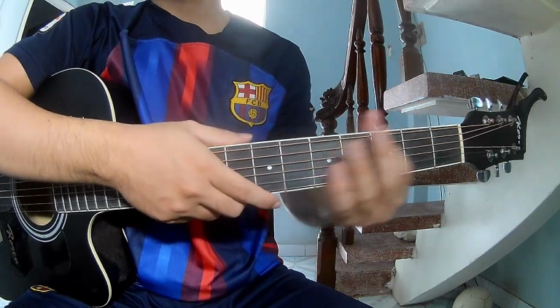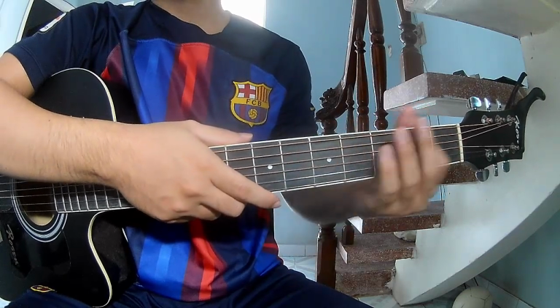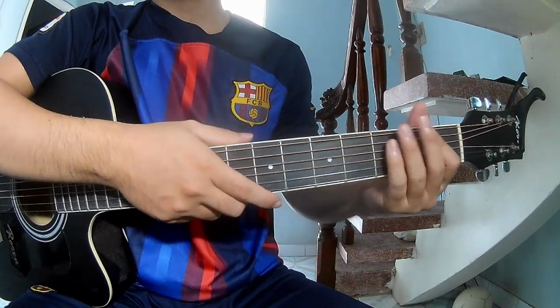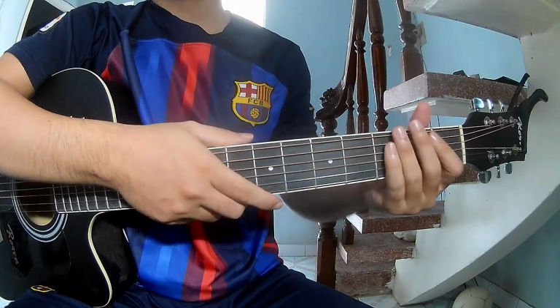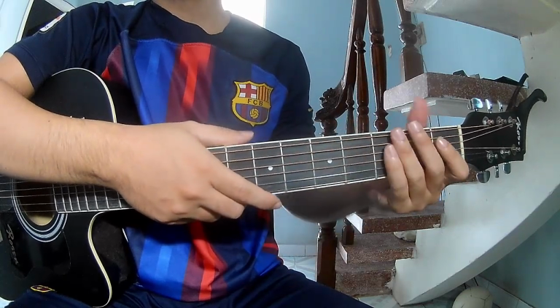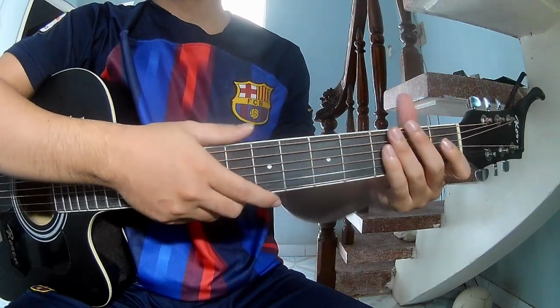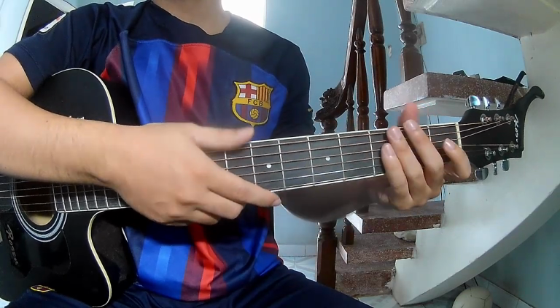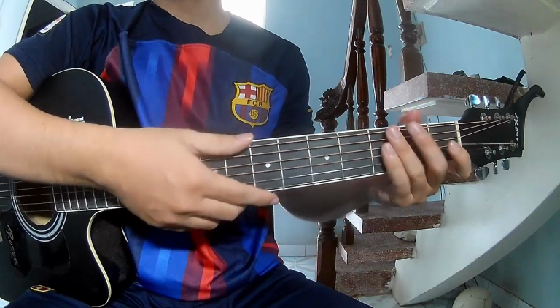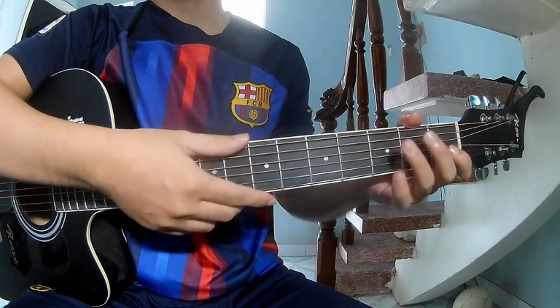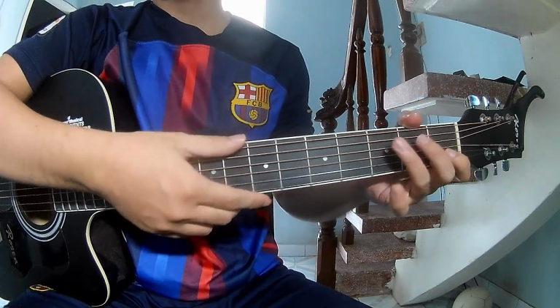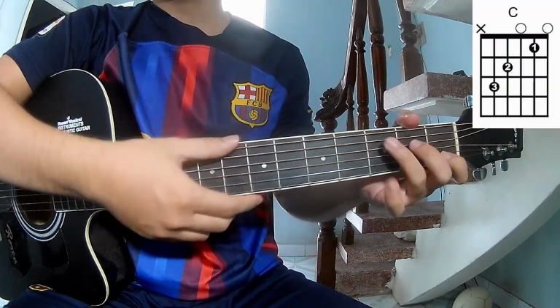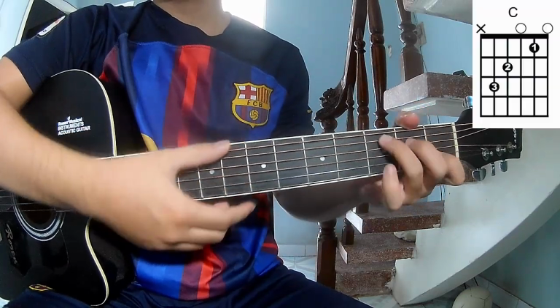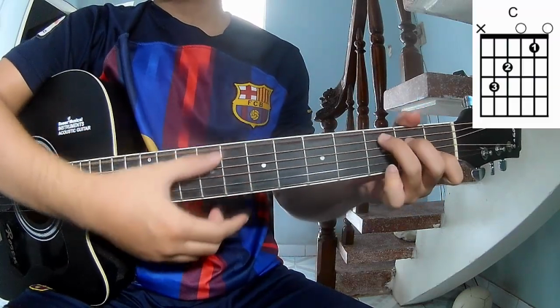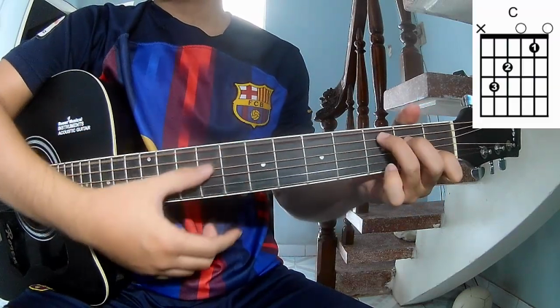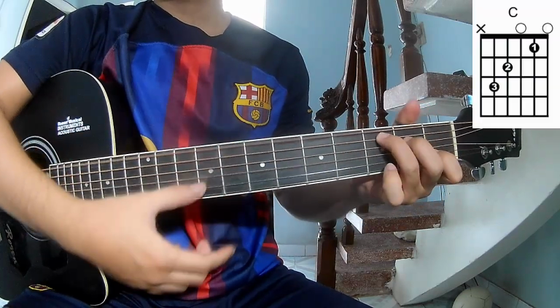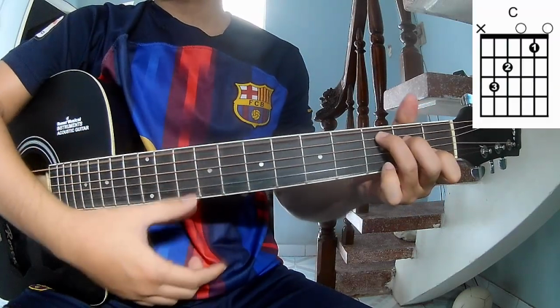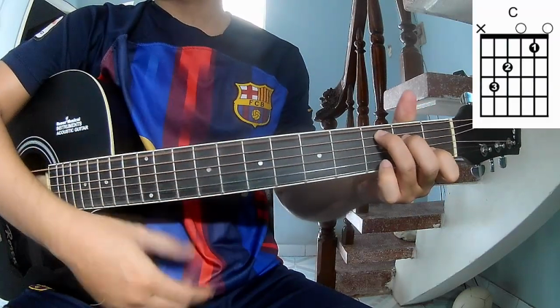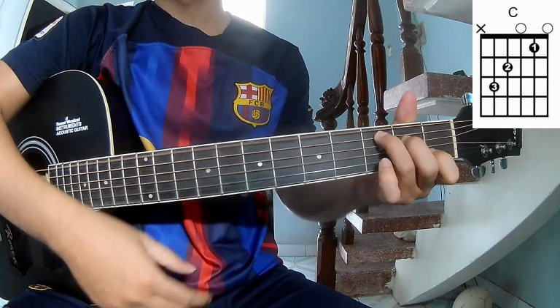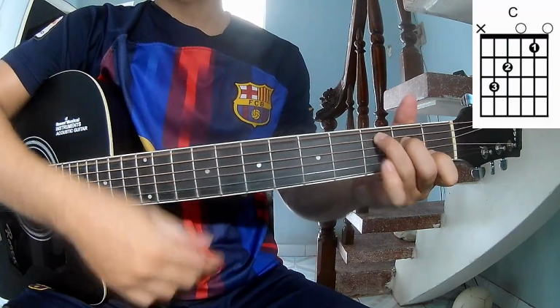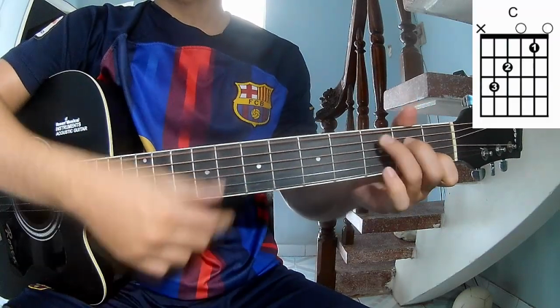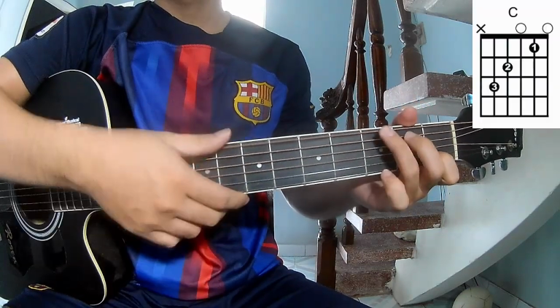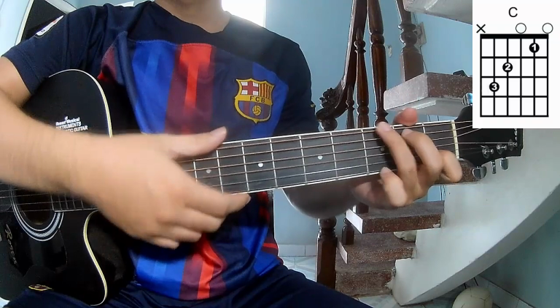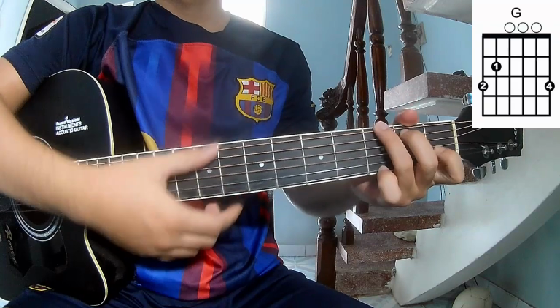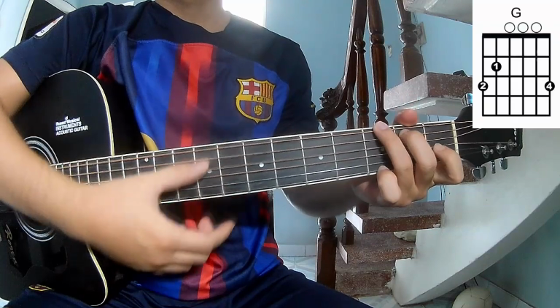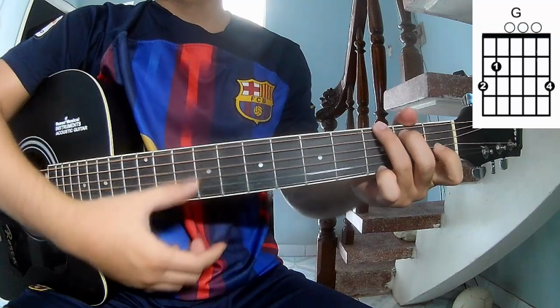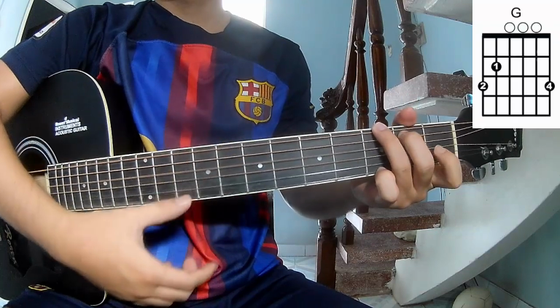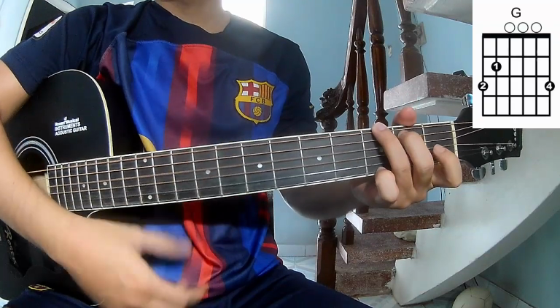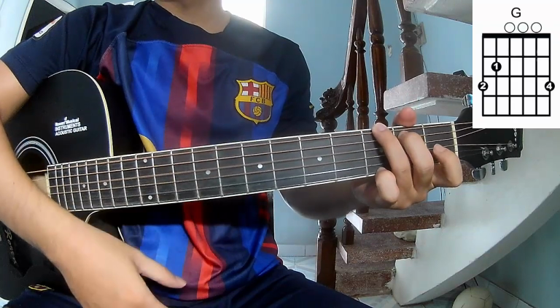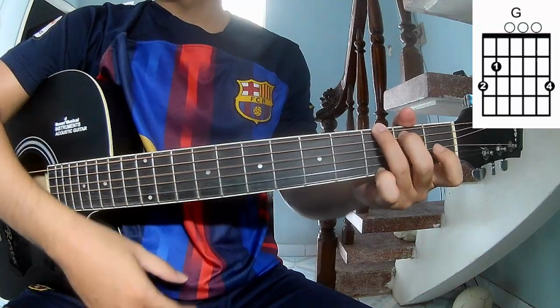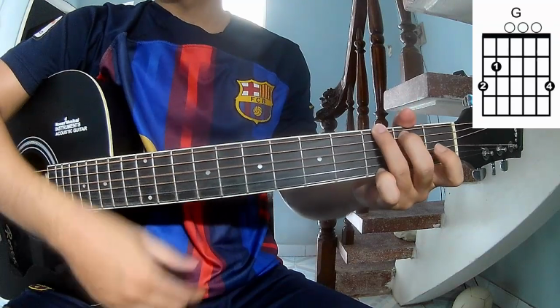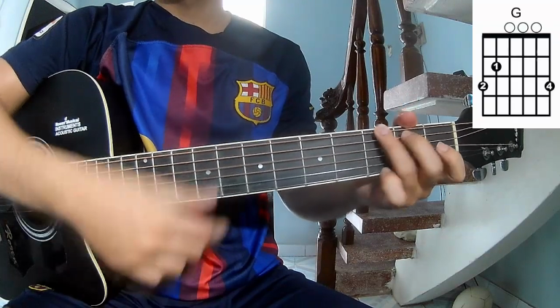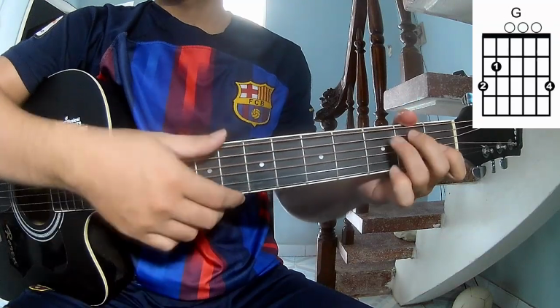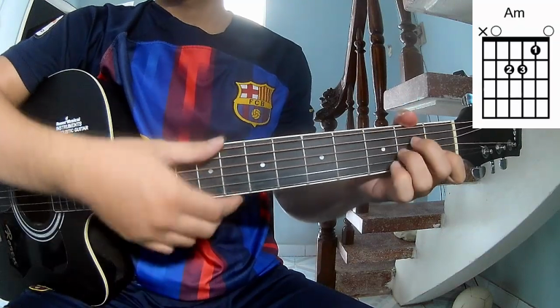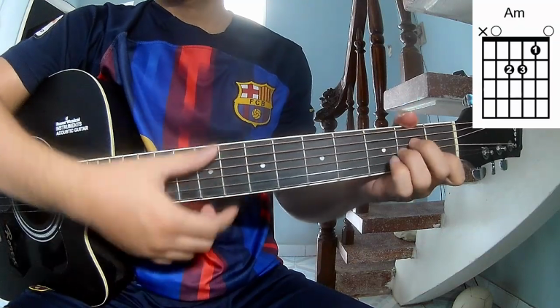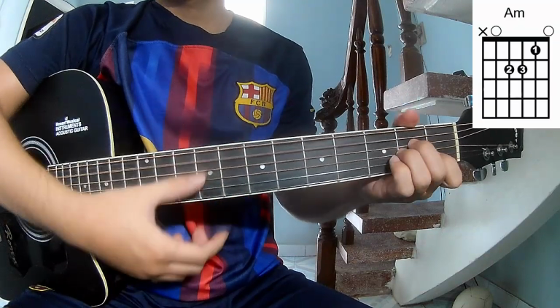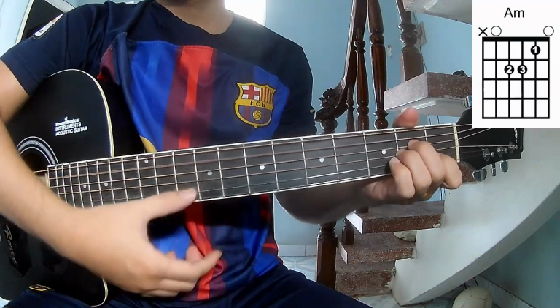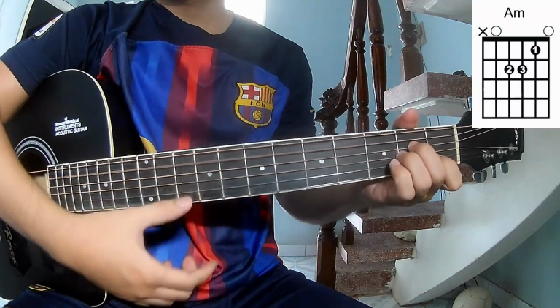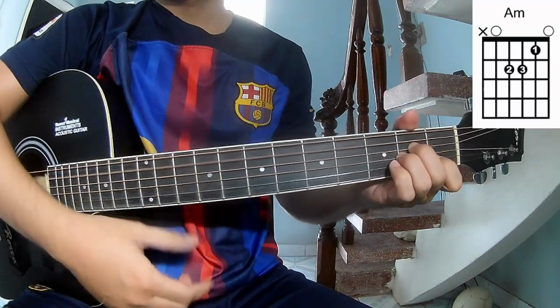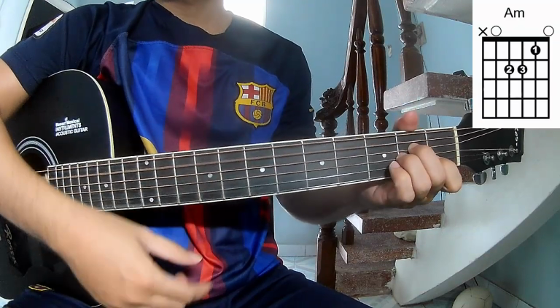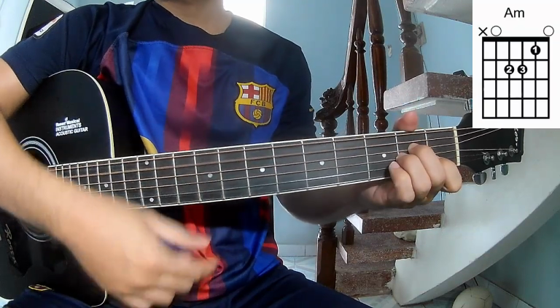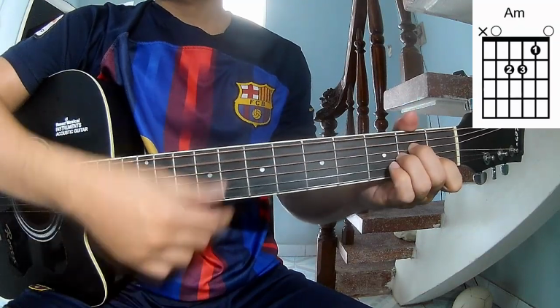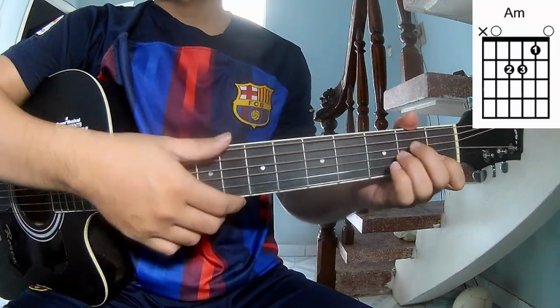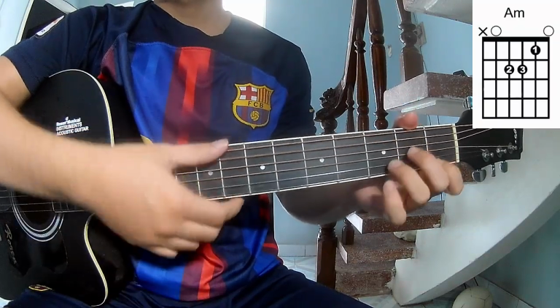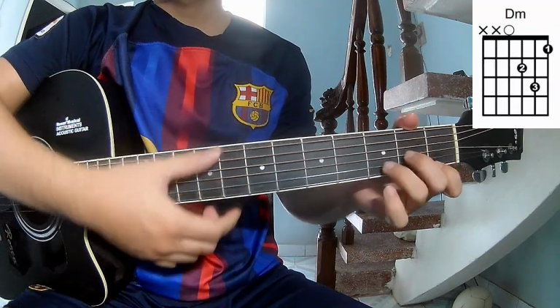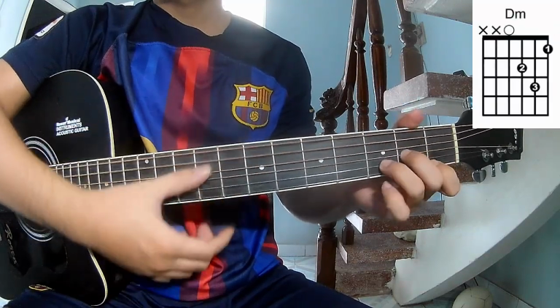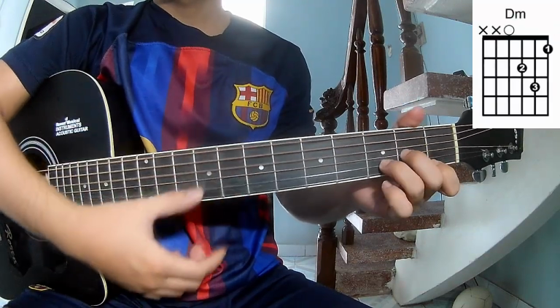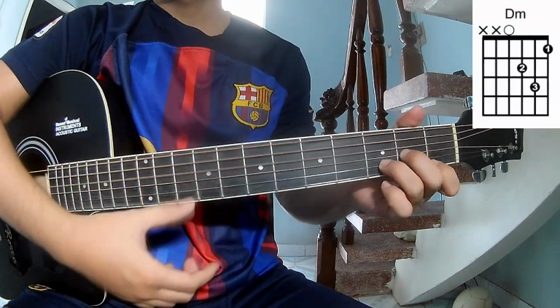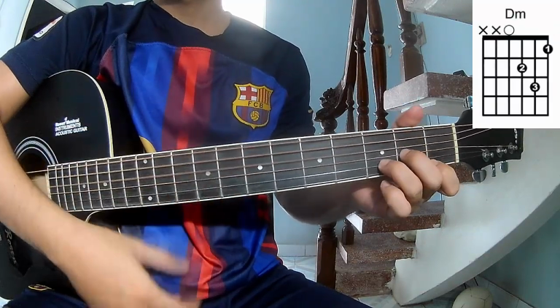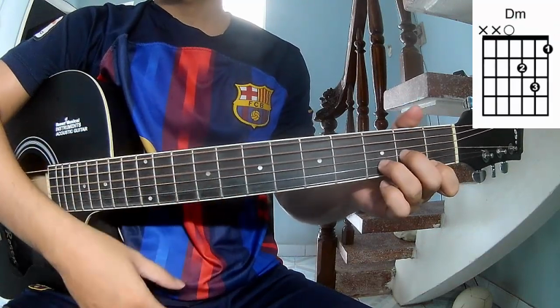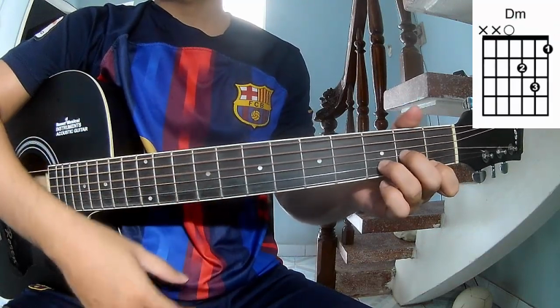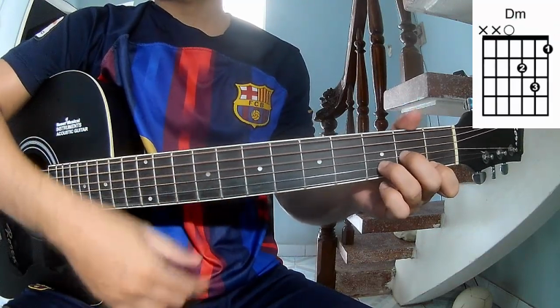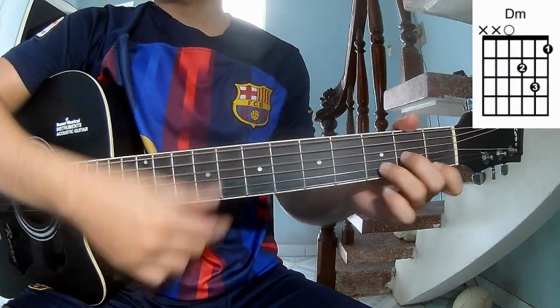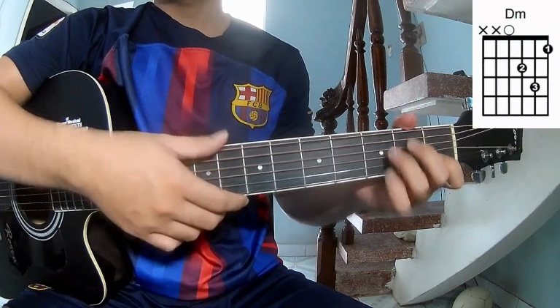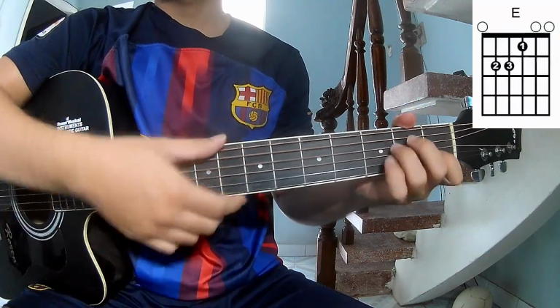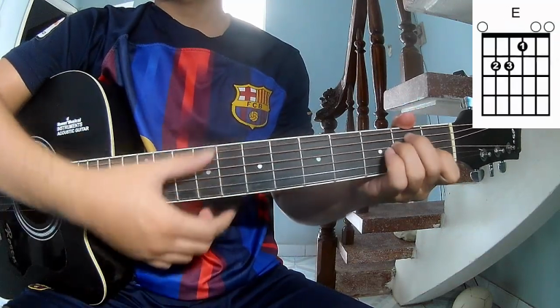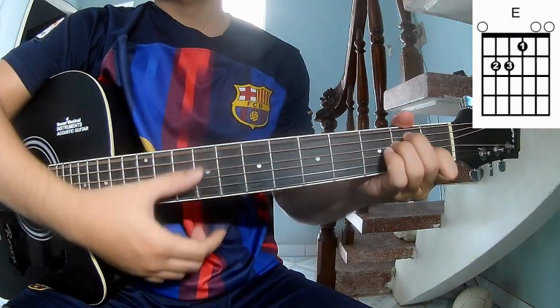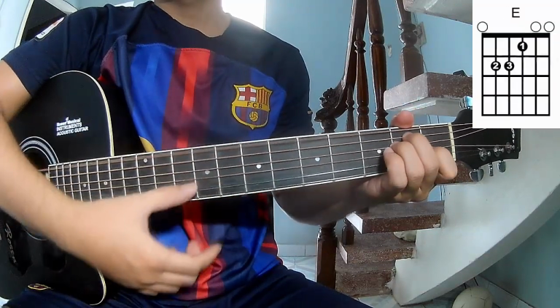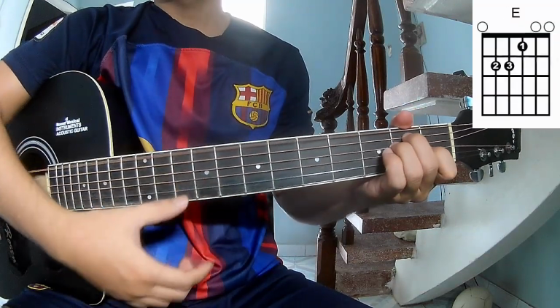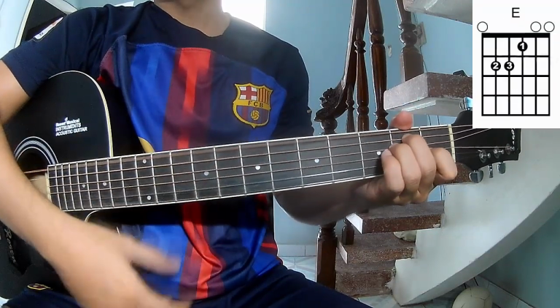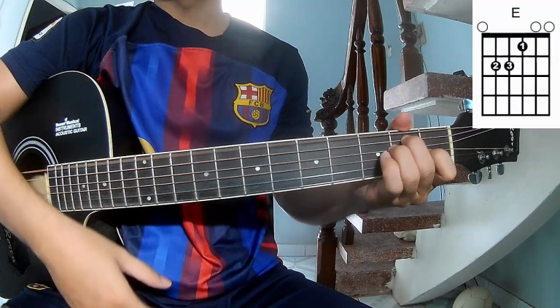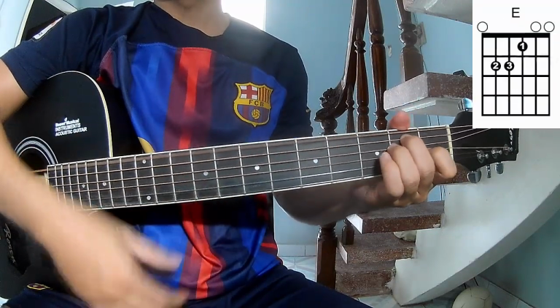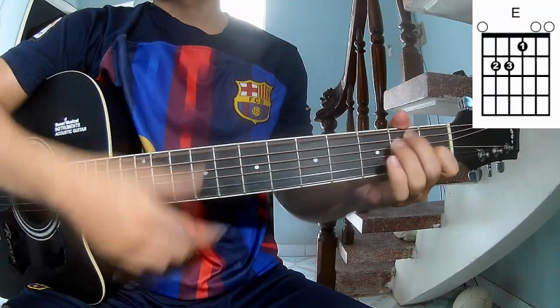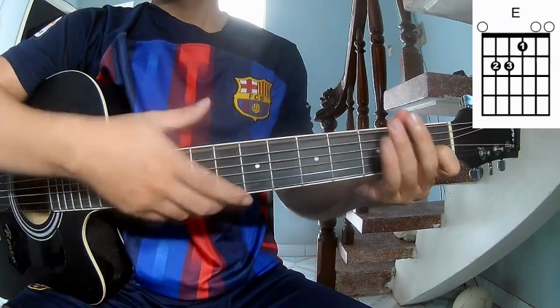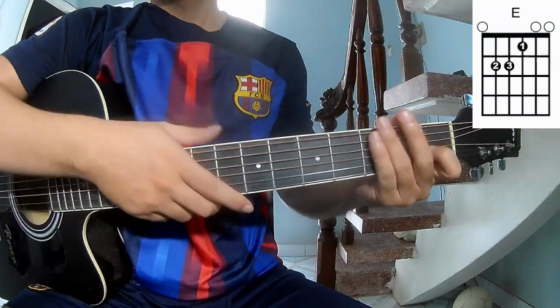The chords in this song are: A, C, G, A, M, D, M, N, E.